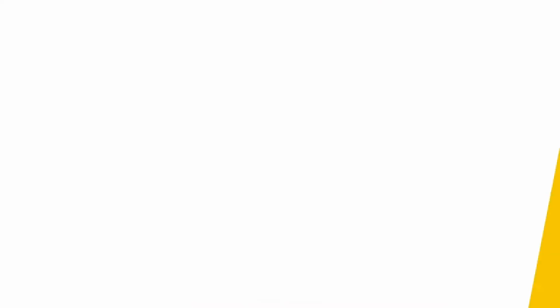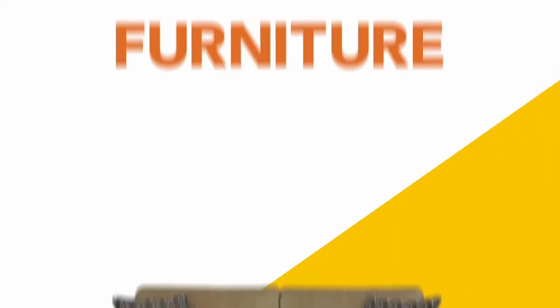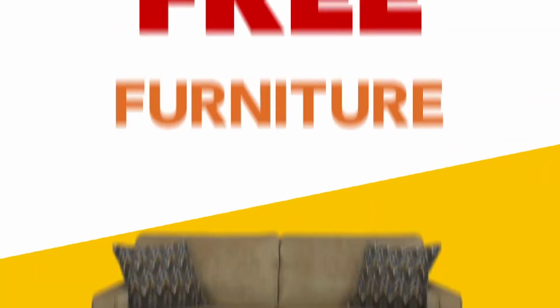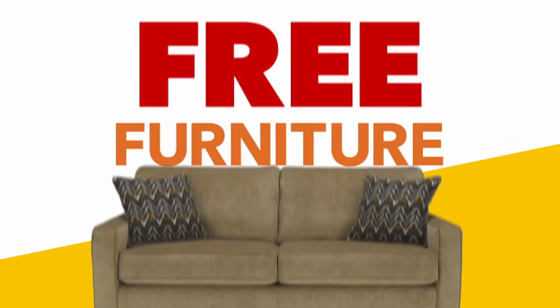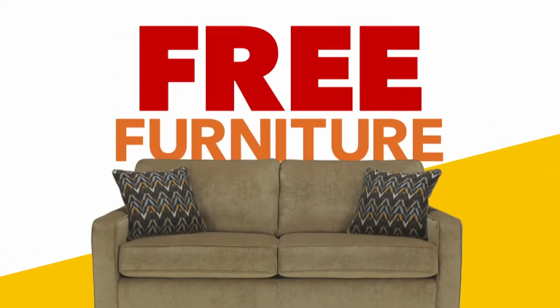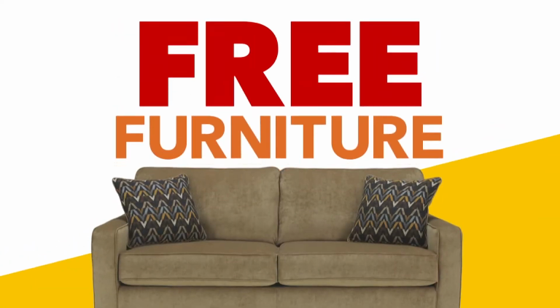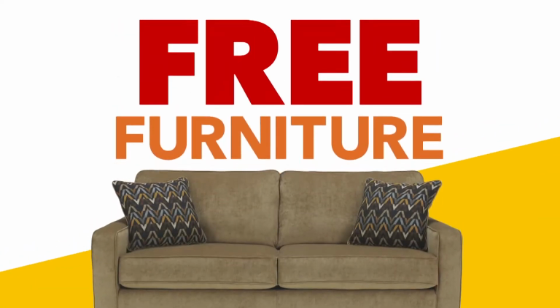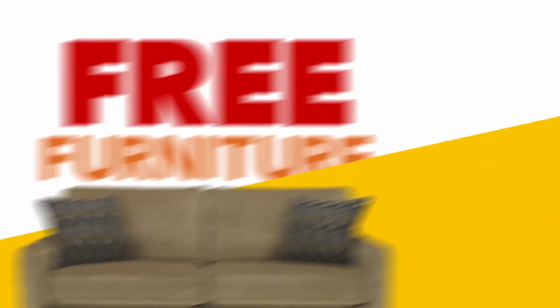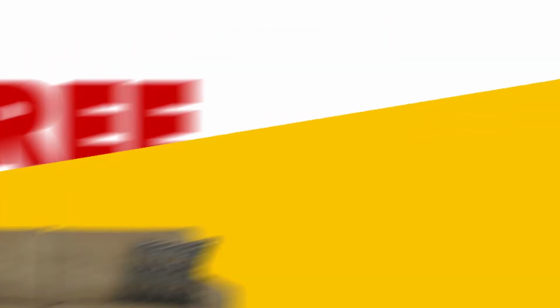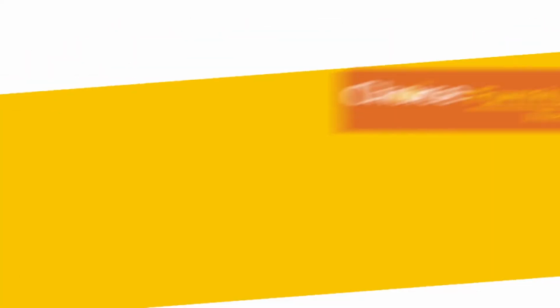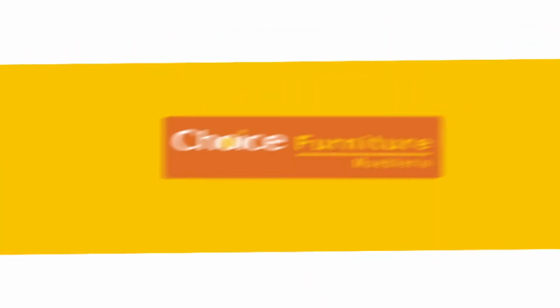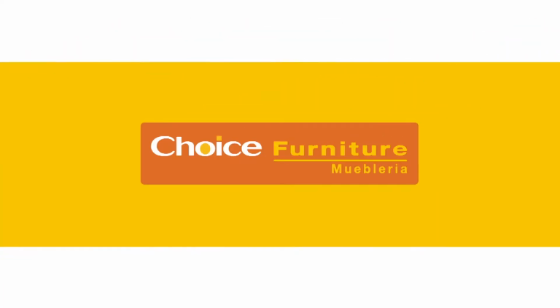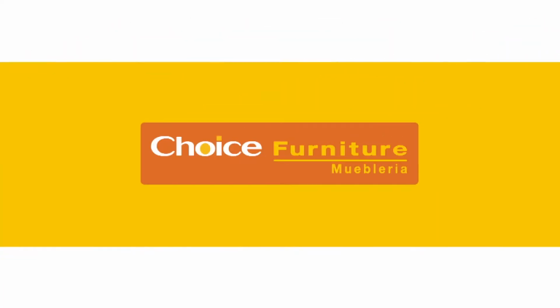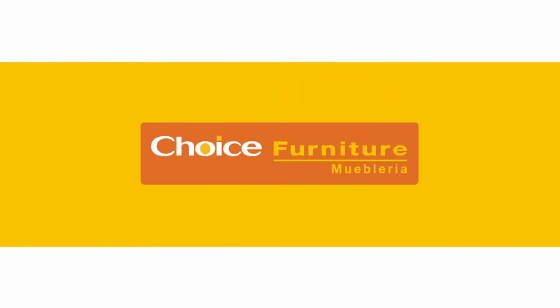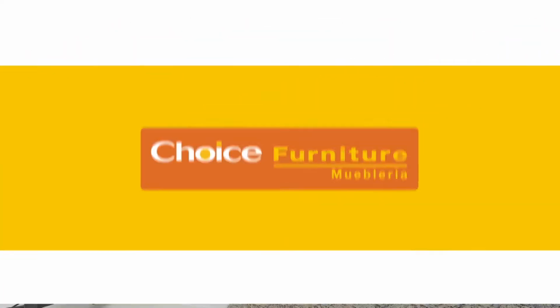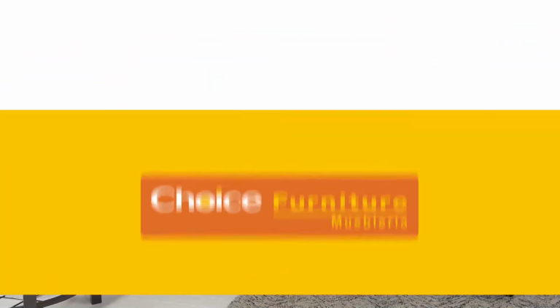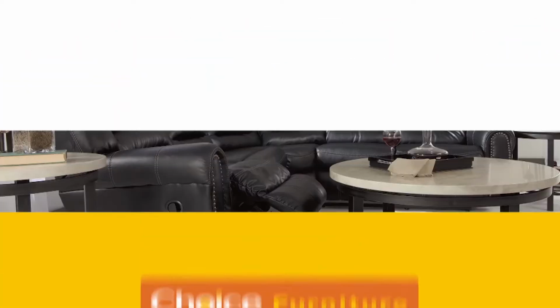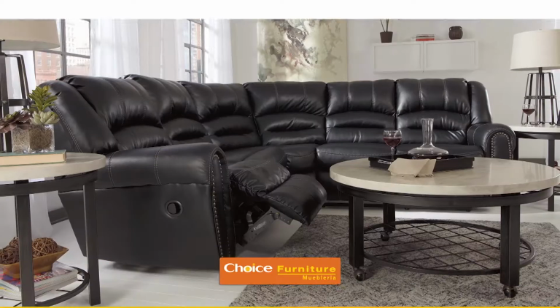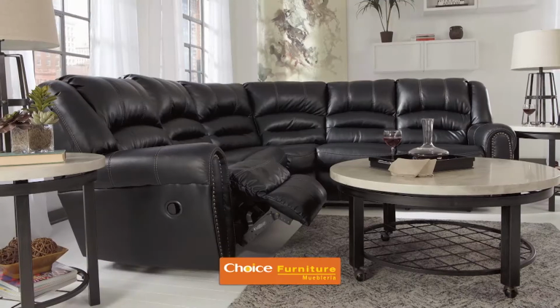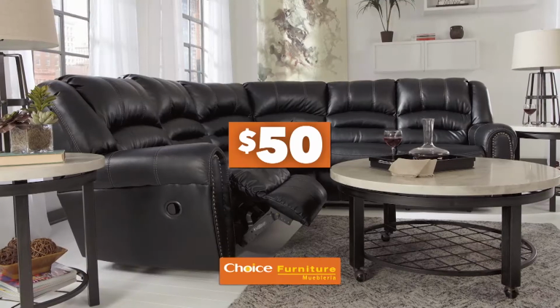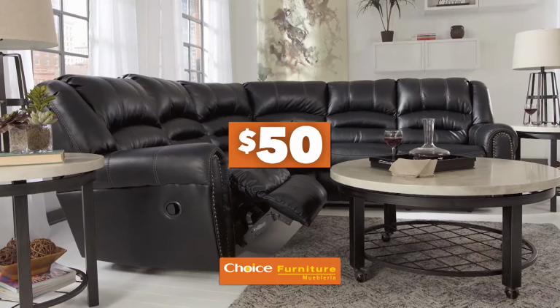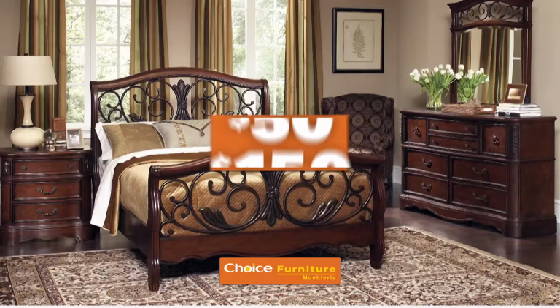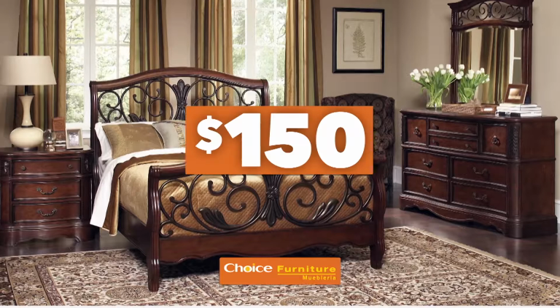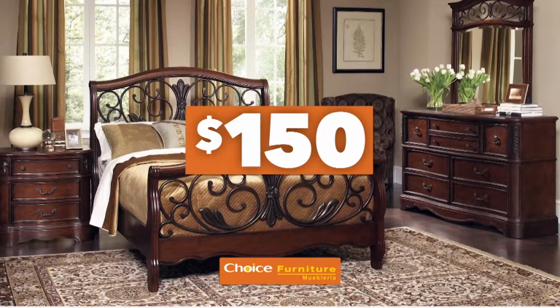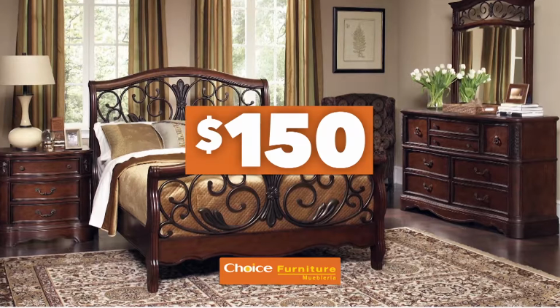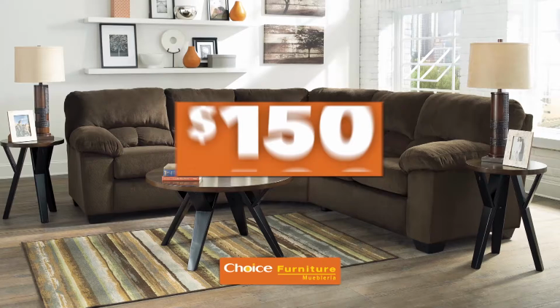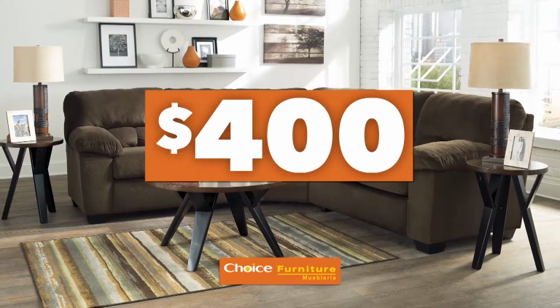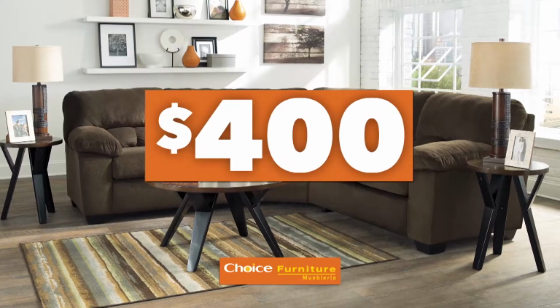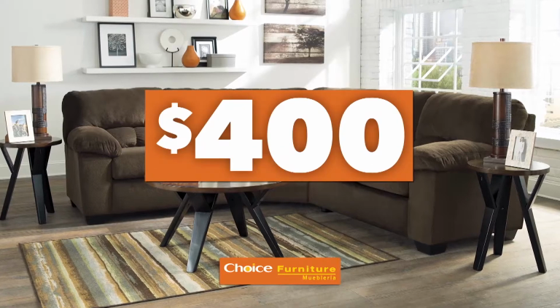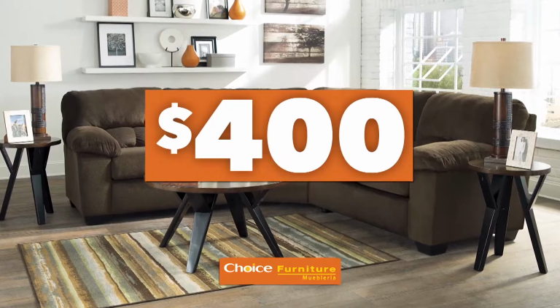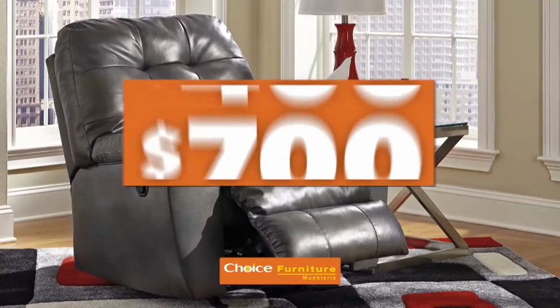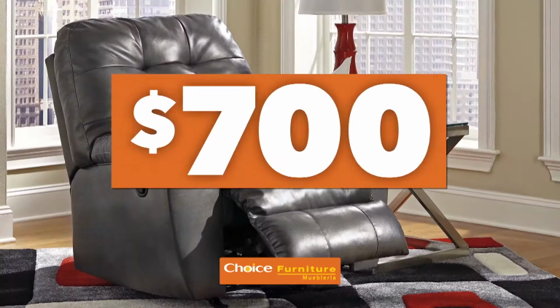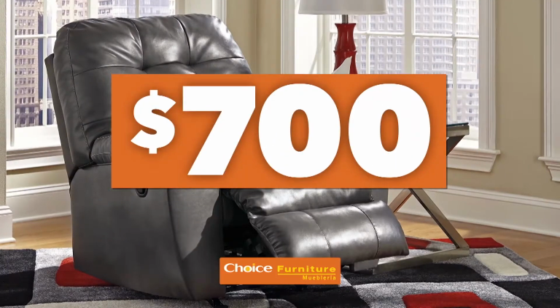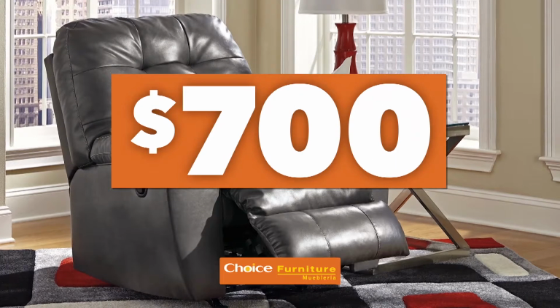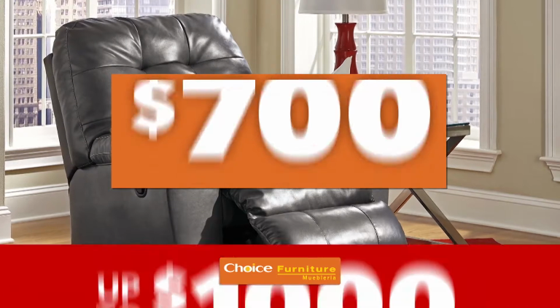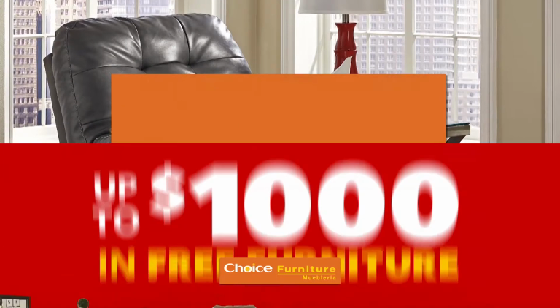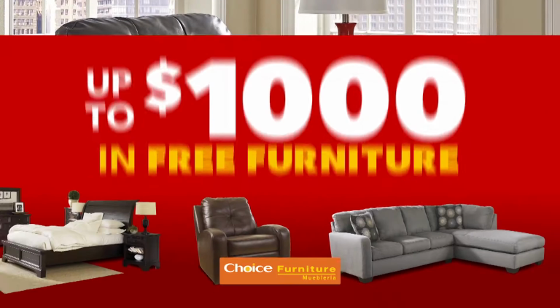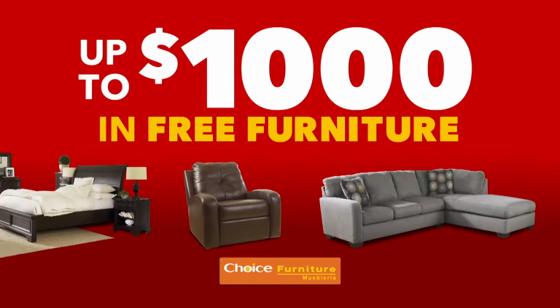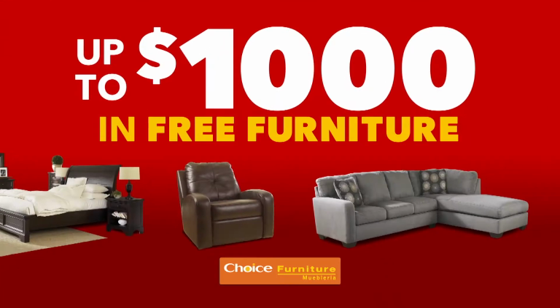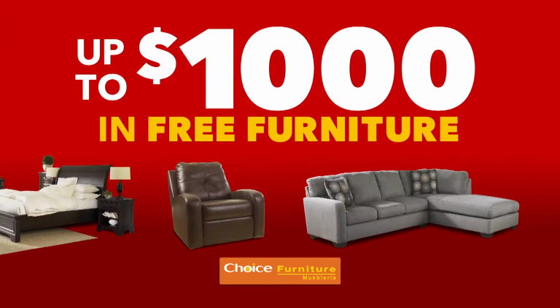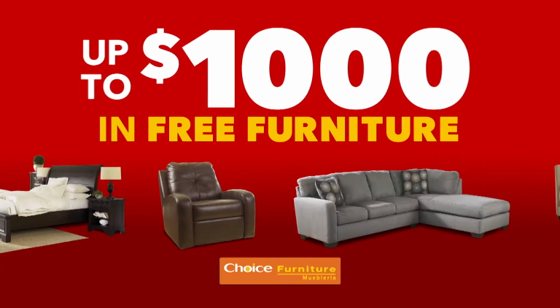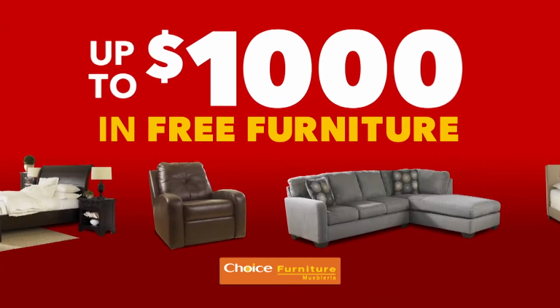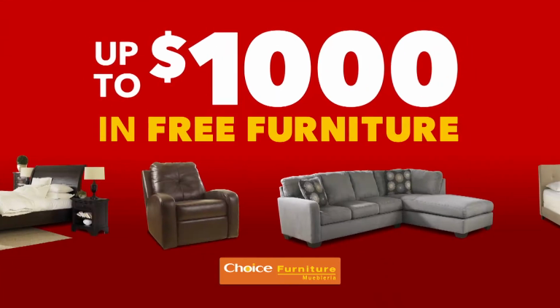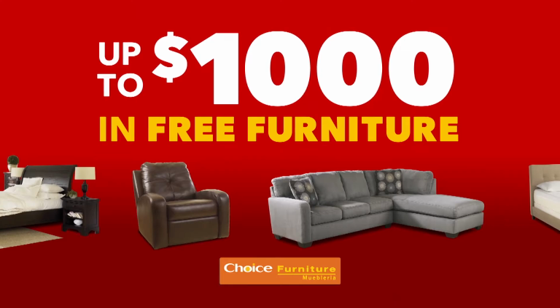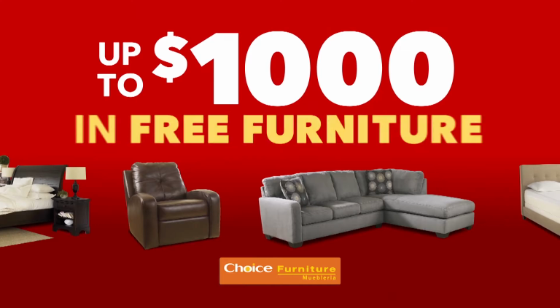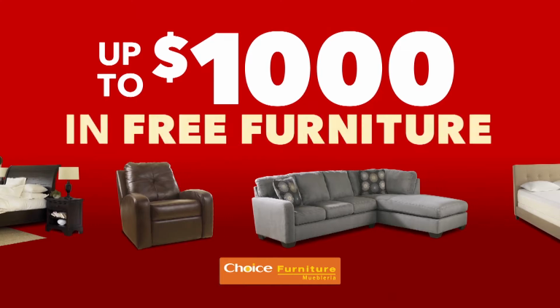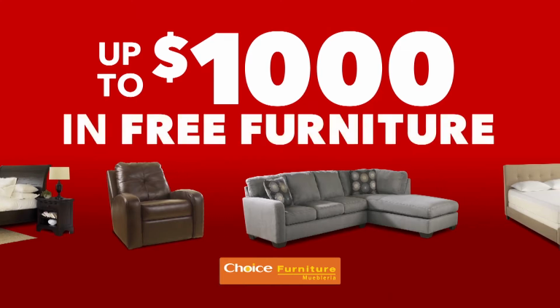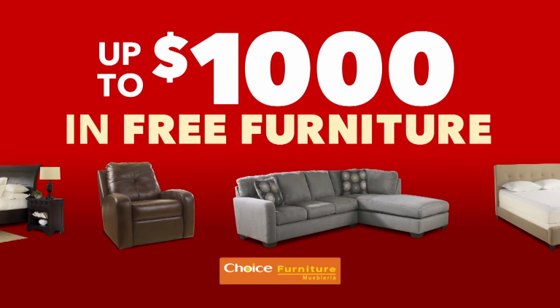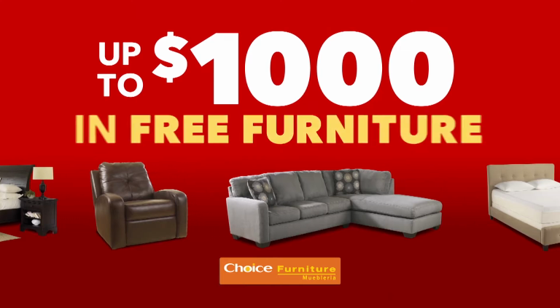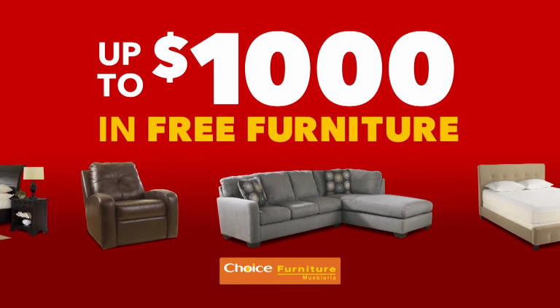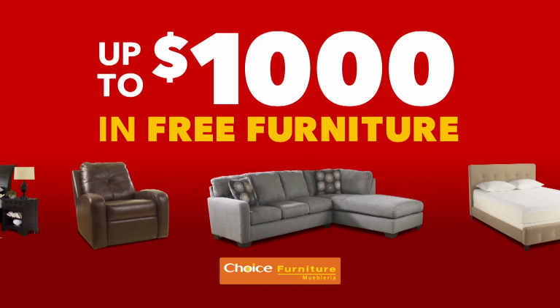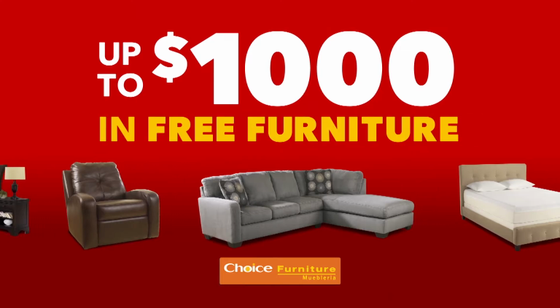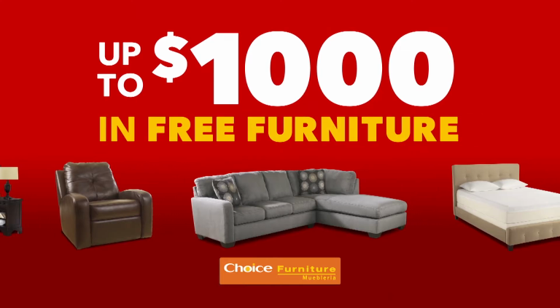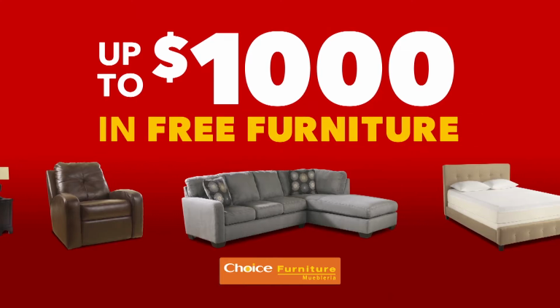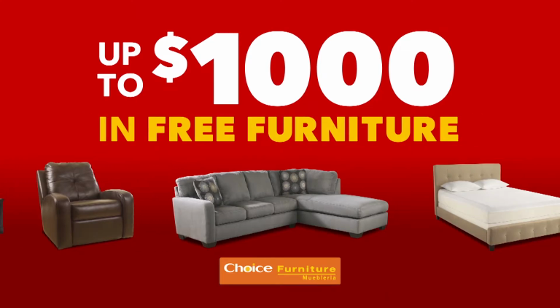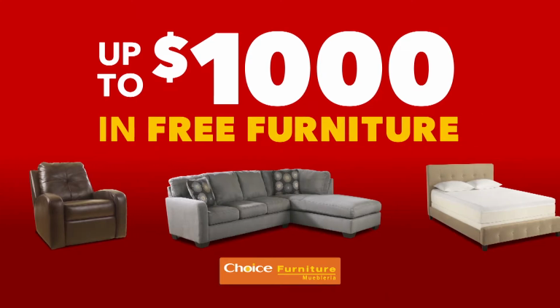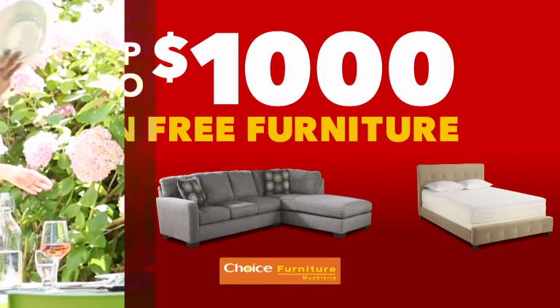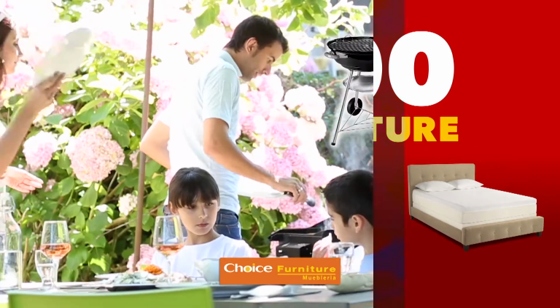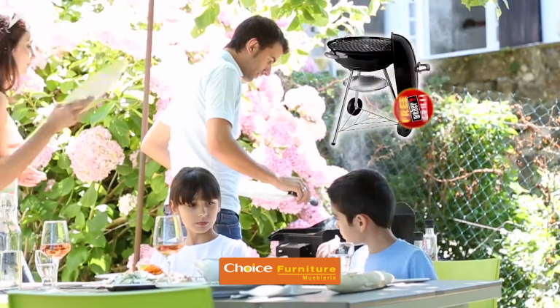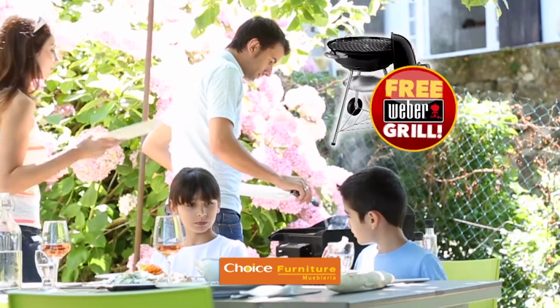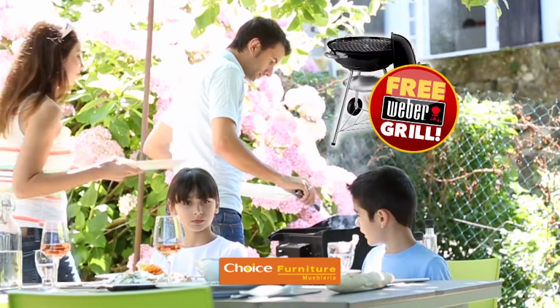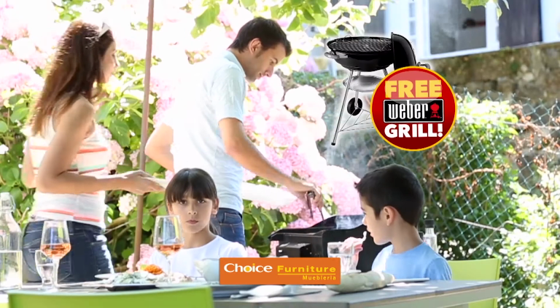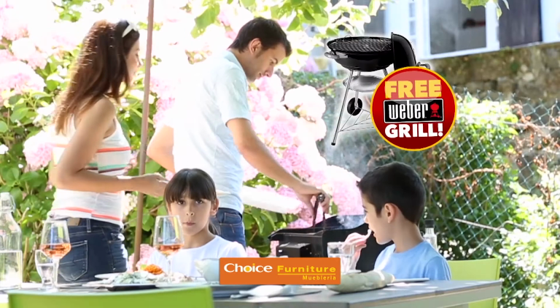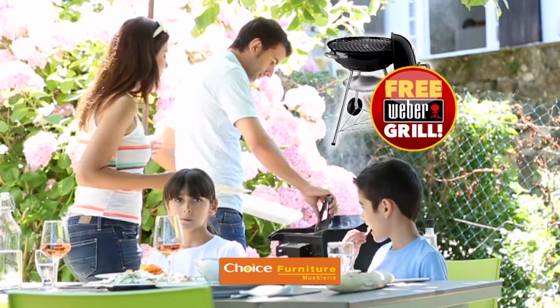It's free furniture at Choice Furniture. 50, 150, 400, 700 — up to $1,000 in free furniture. Plus a free Weber grill.